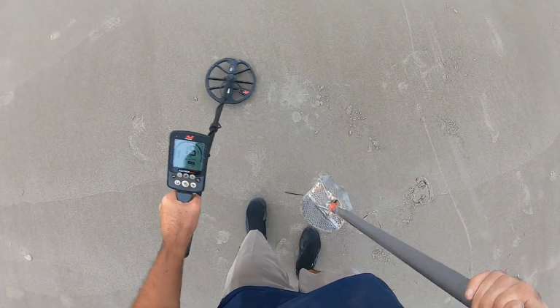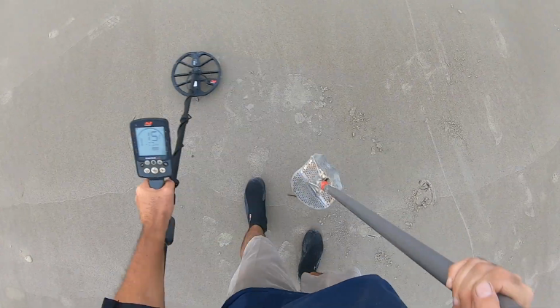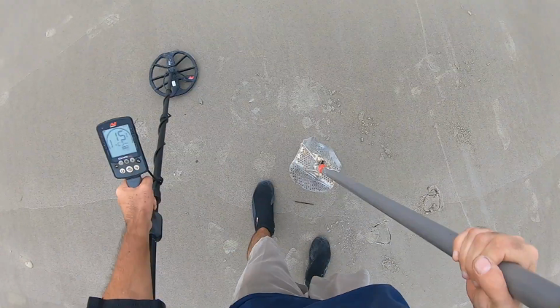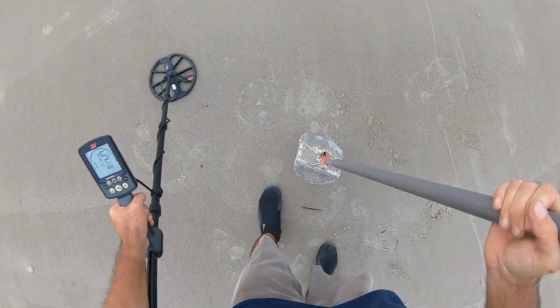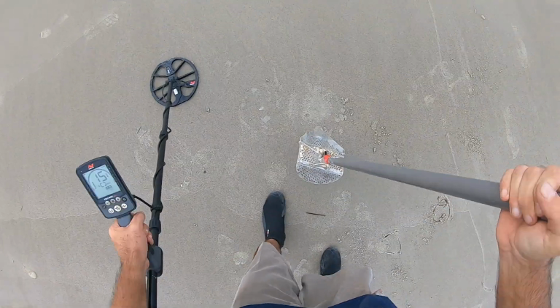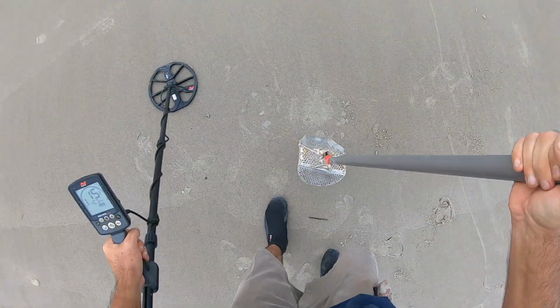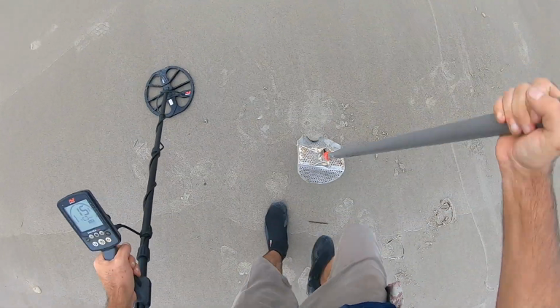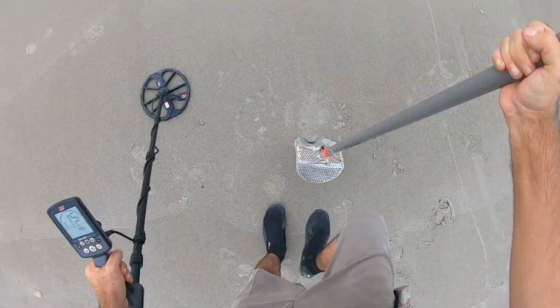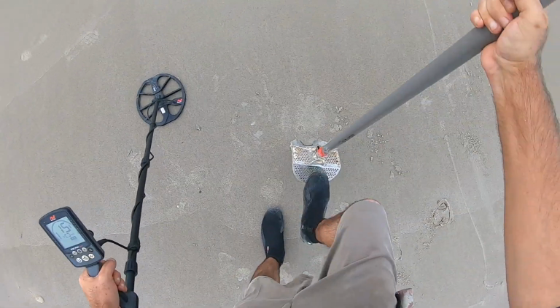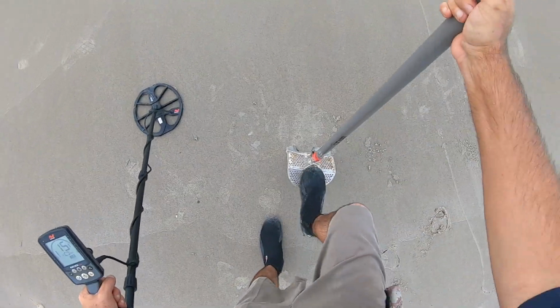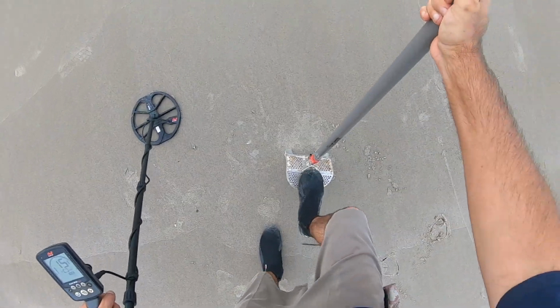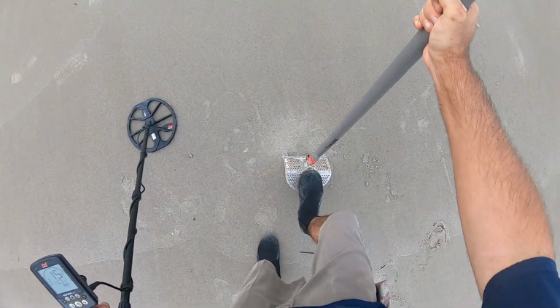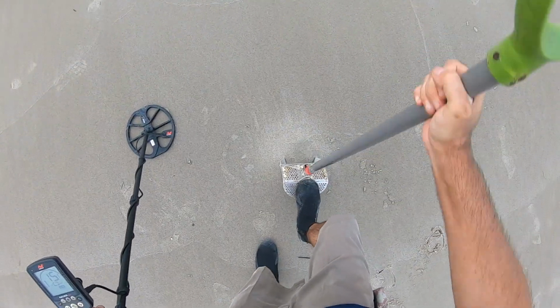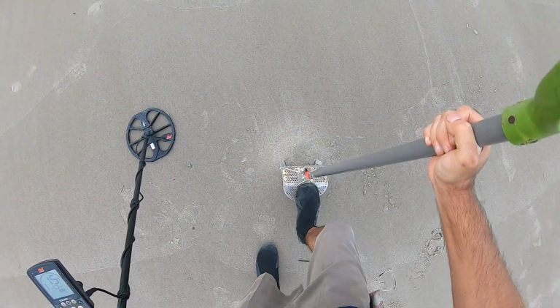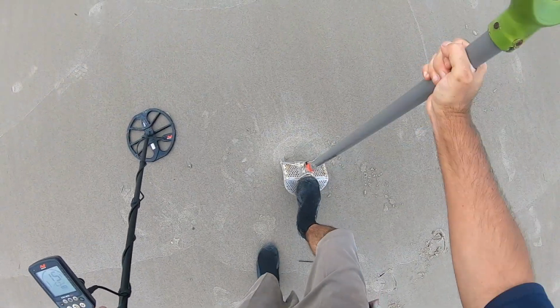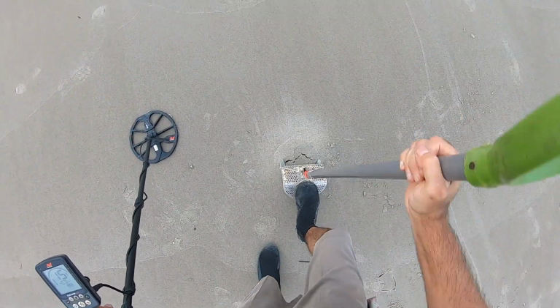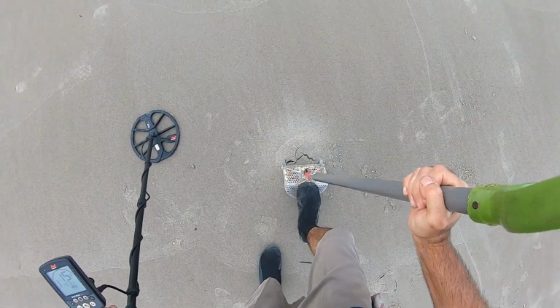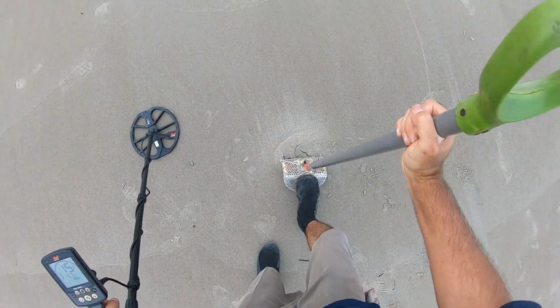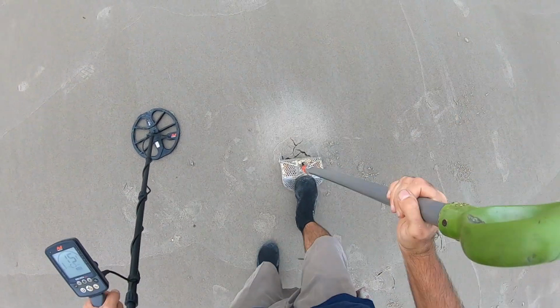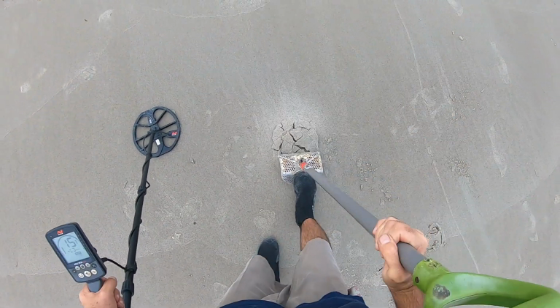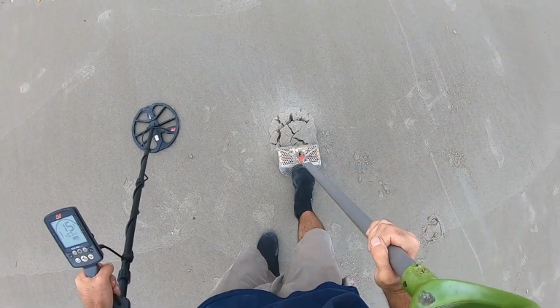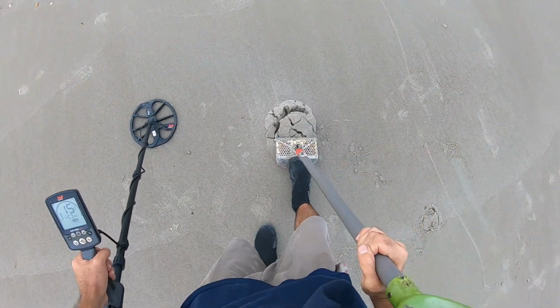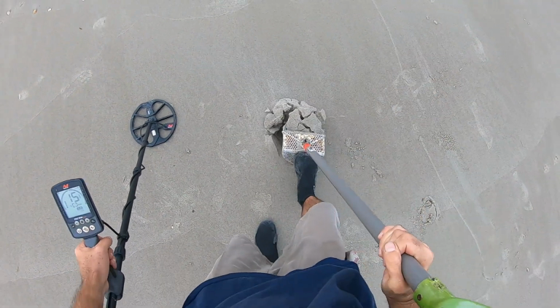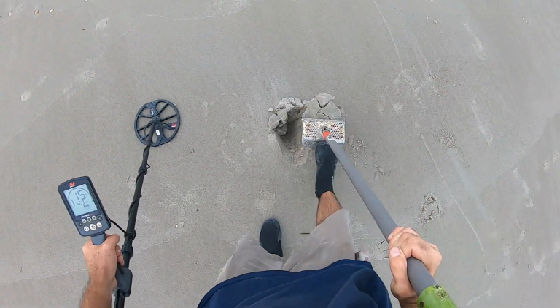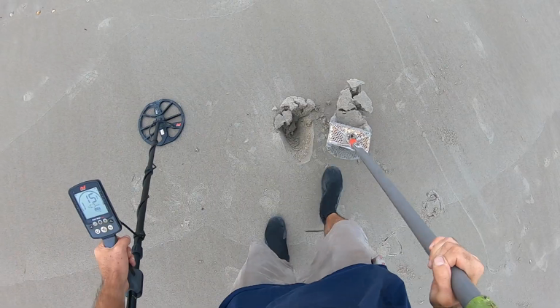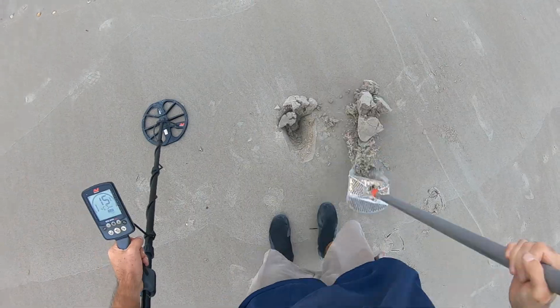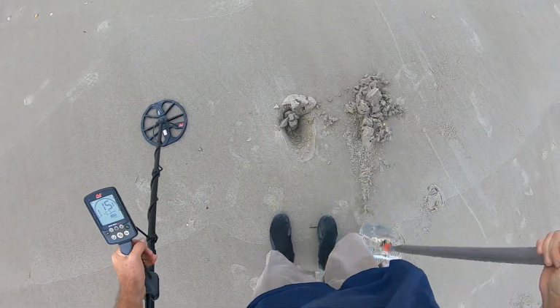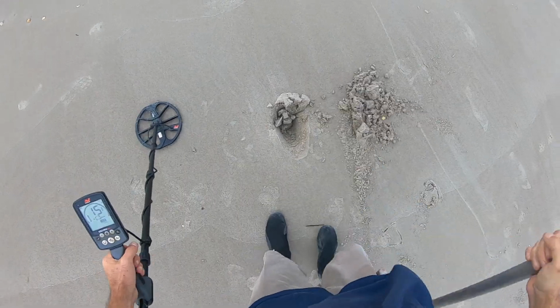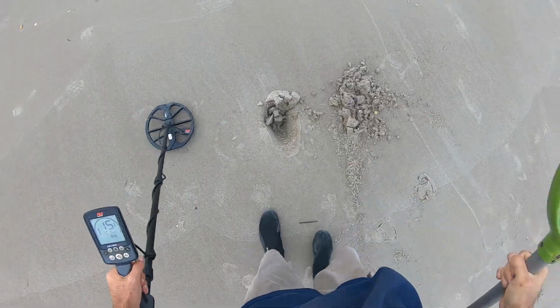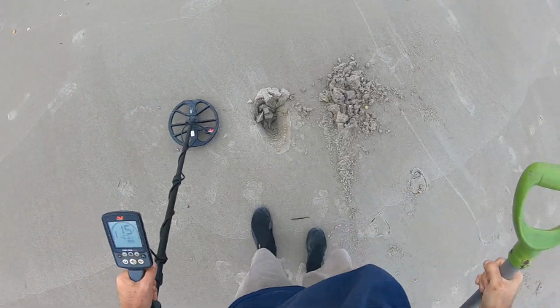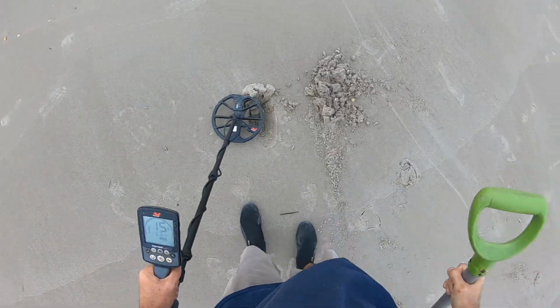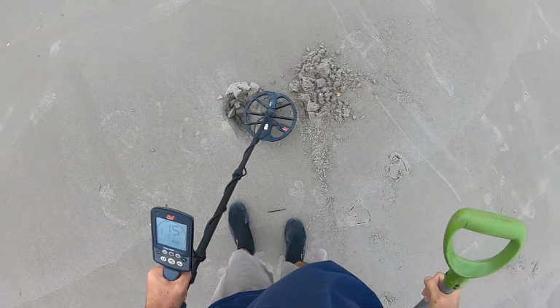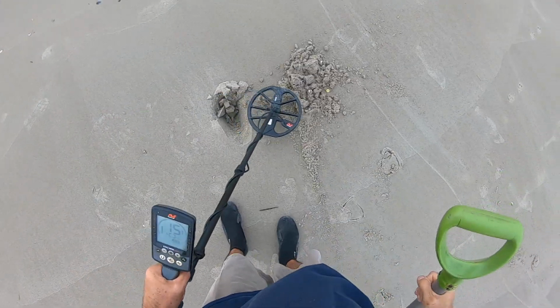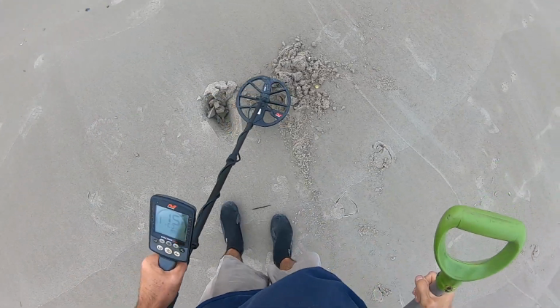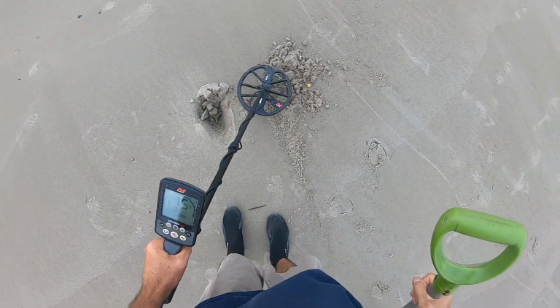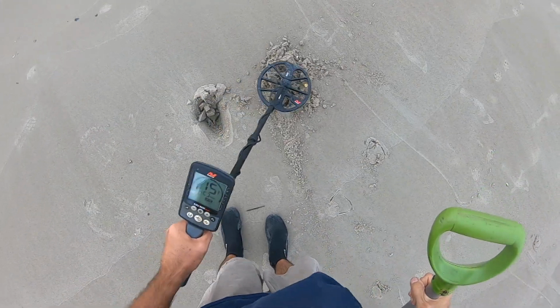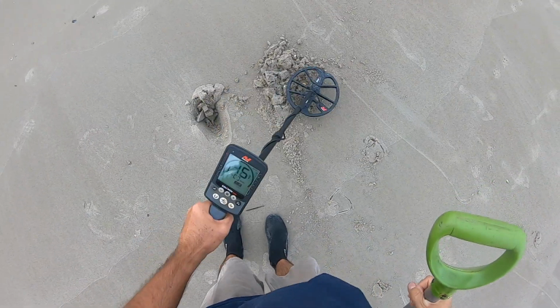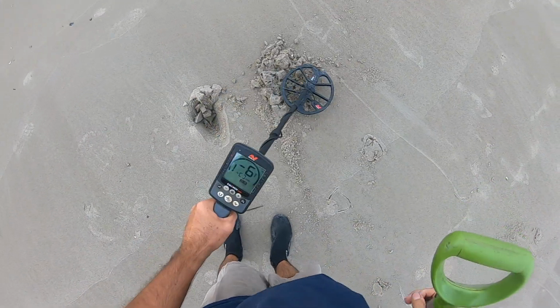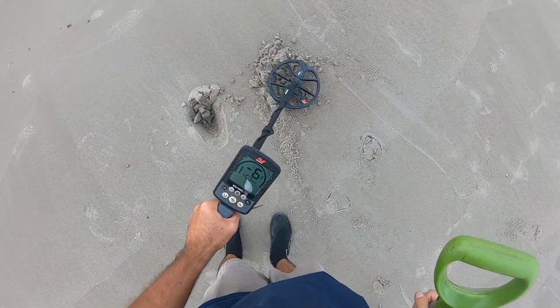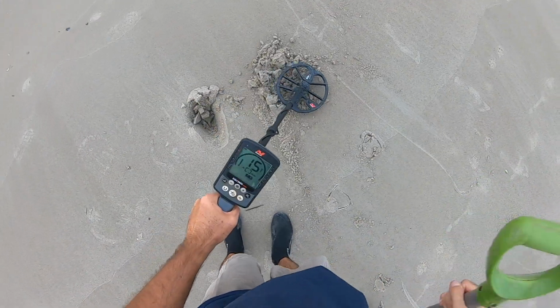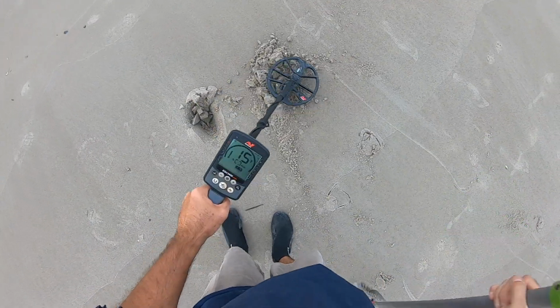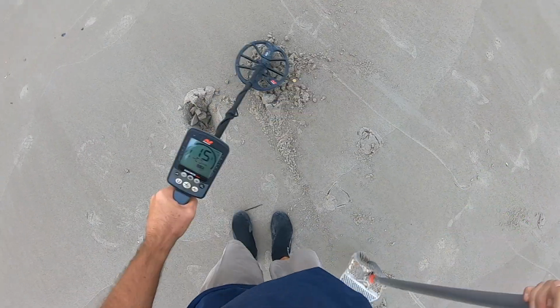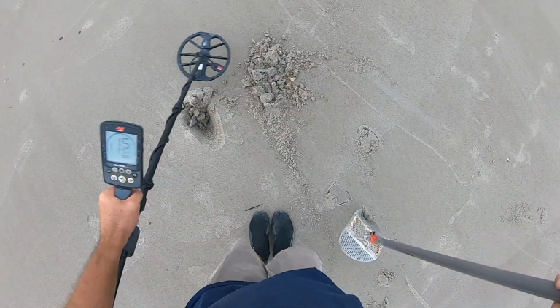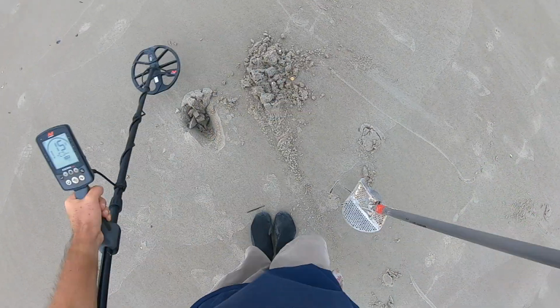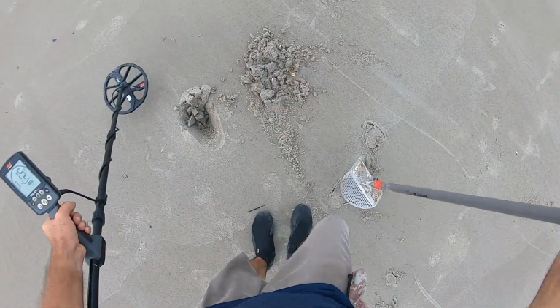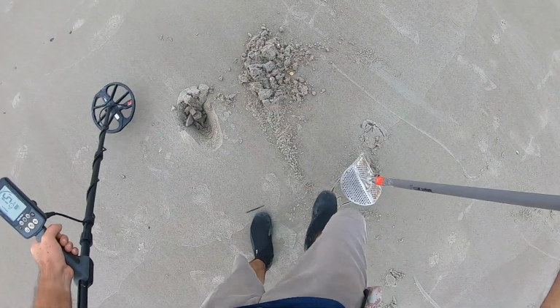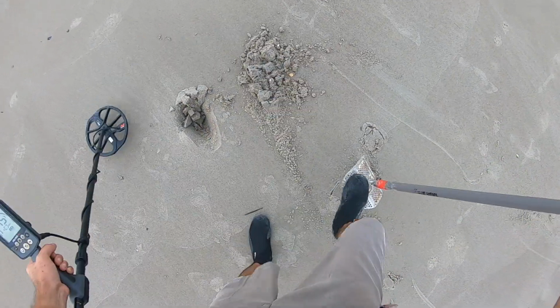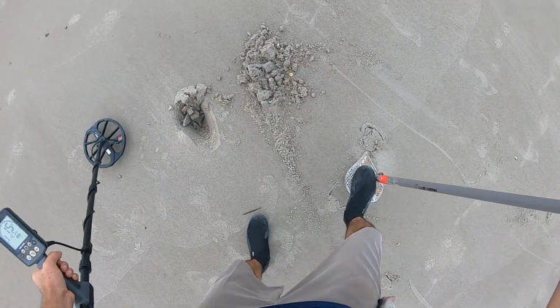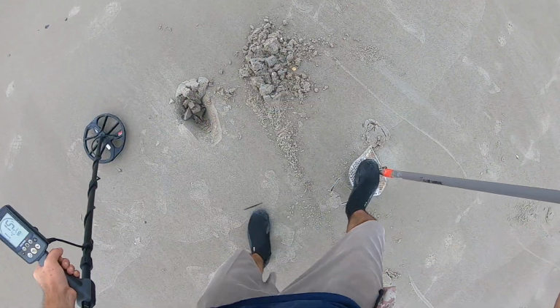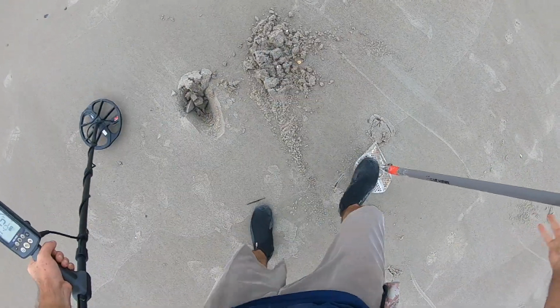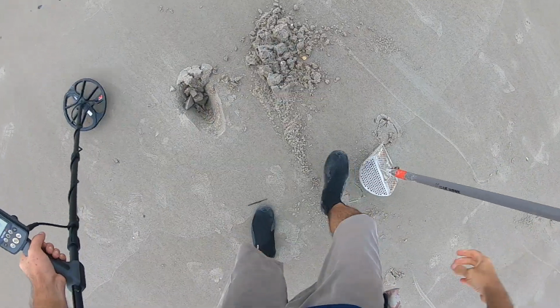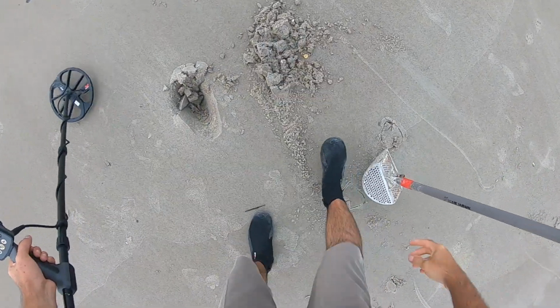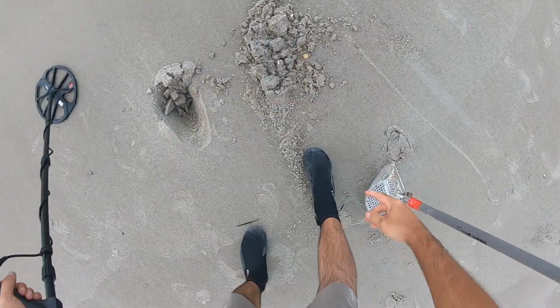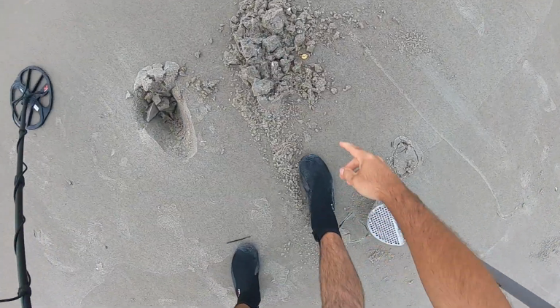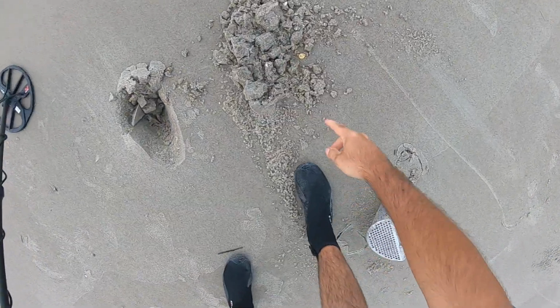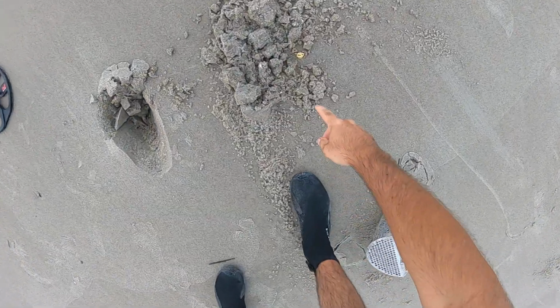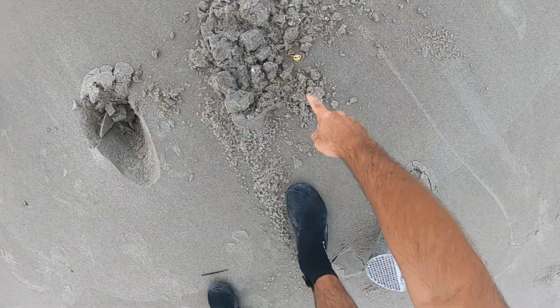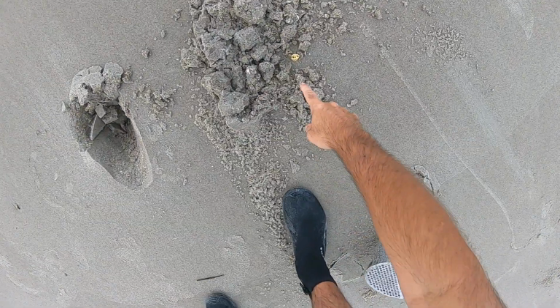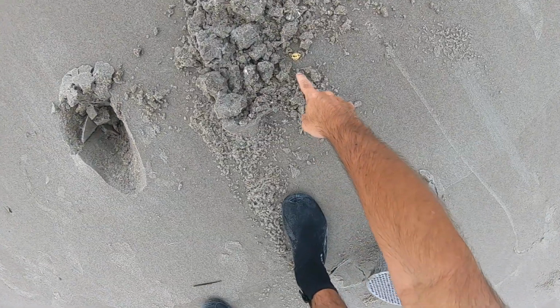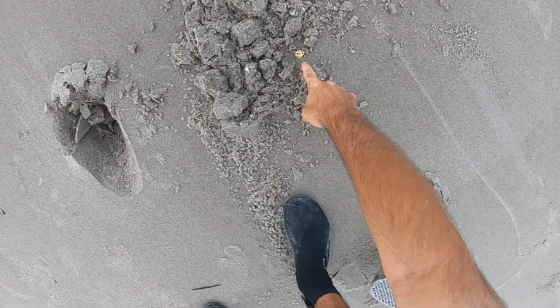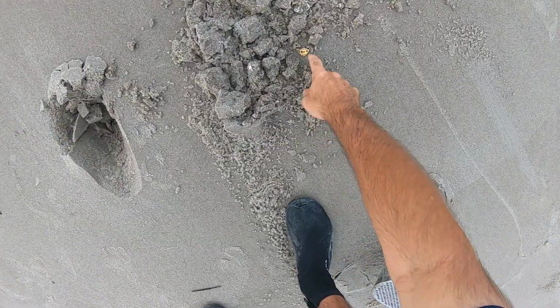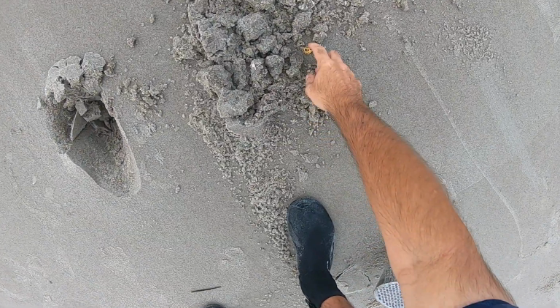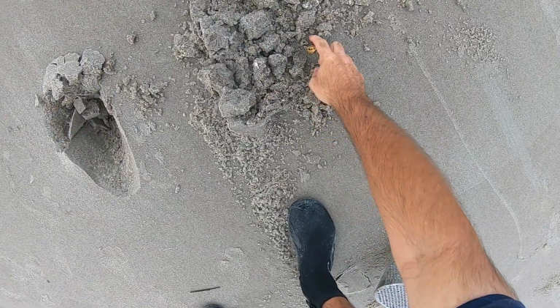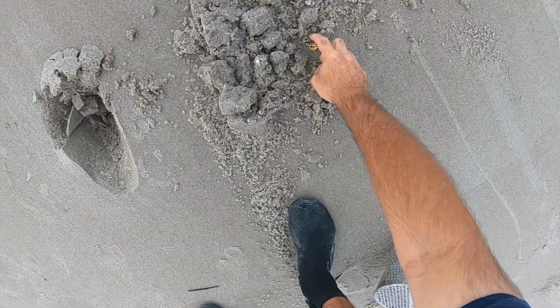All right, I have a solid 15. Whoa, check that out.